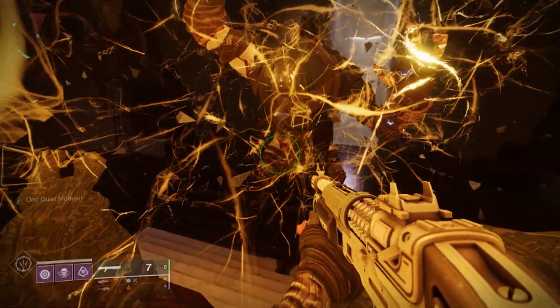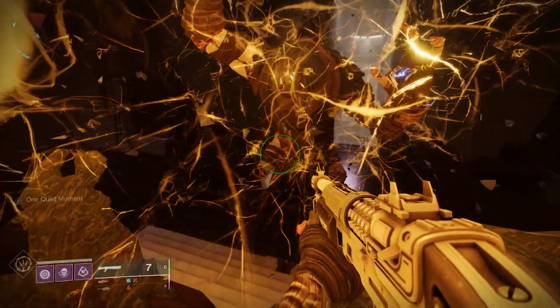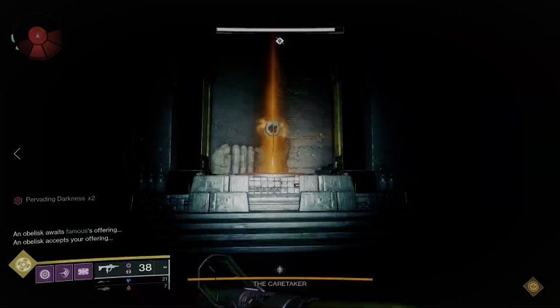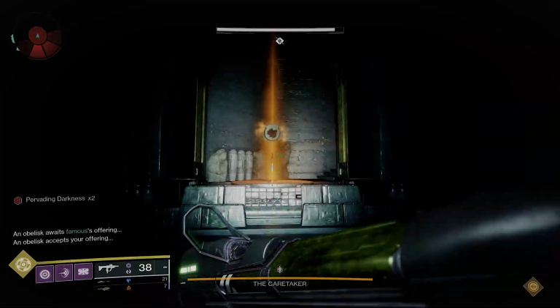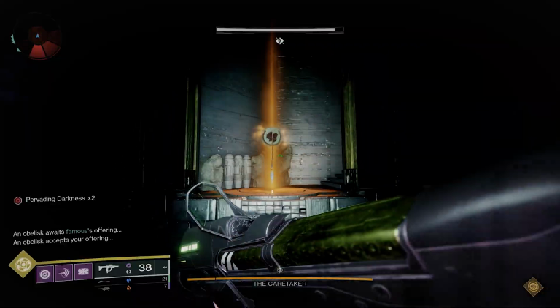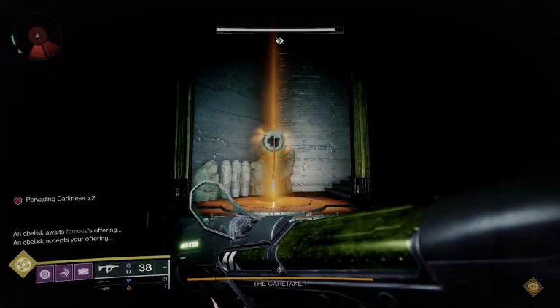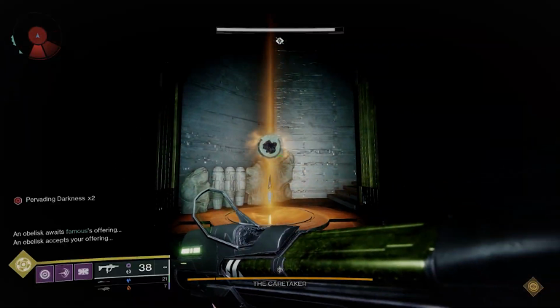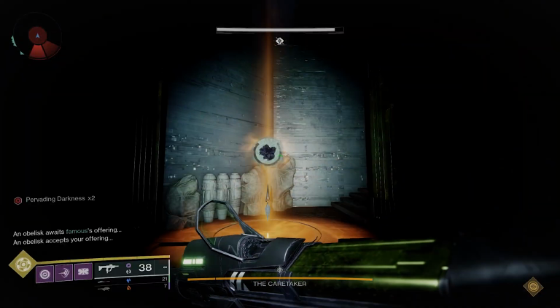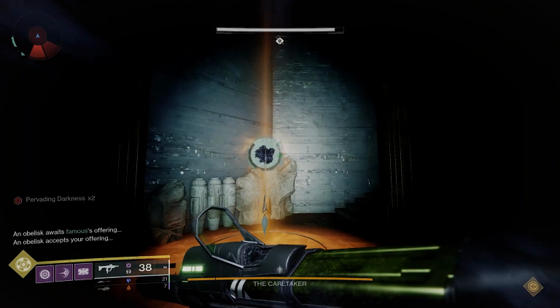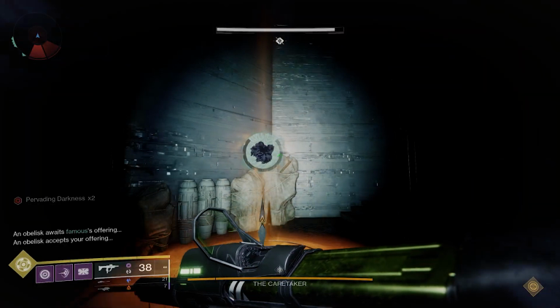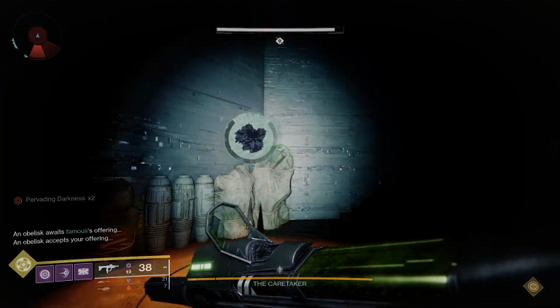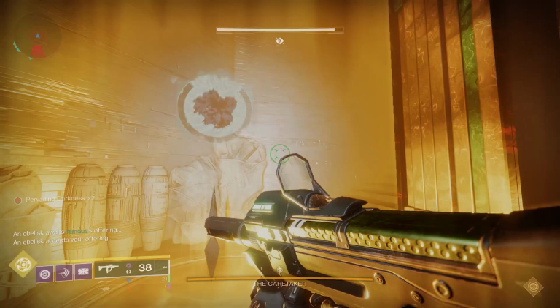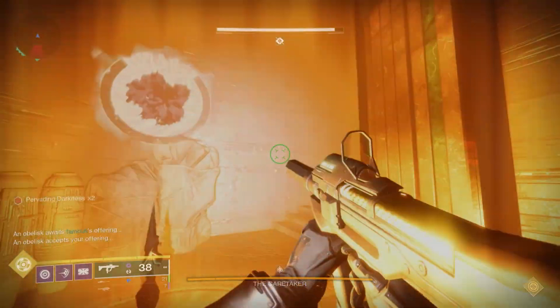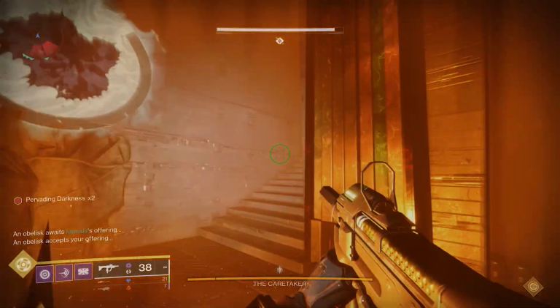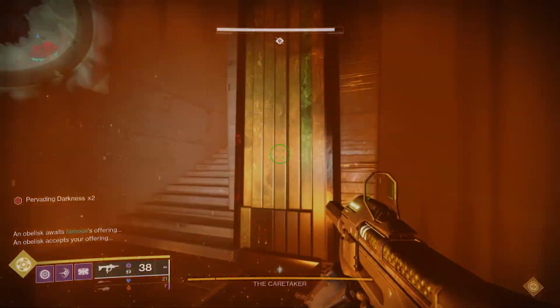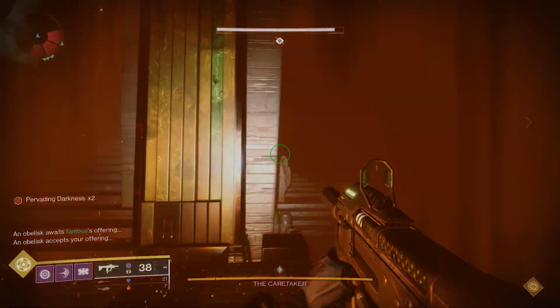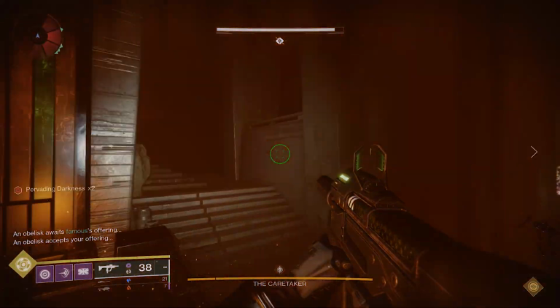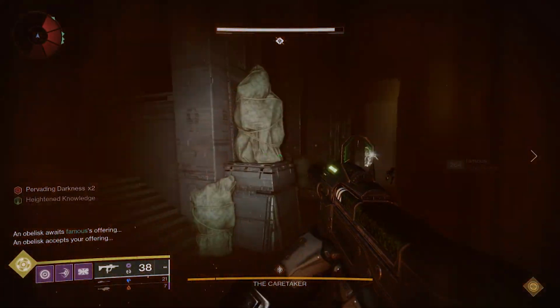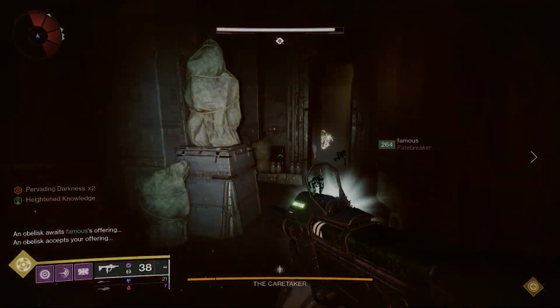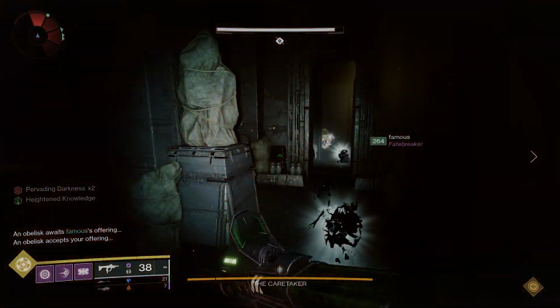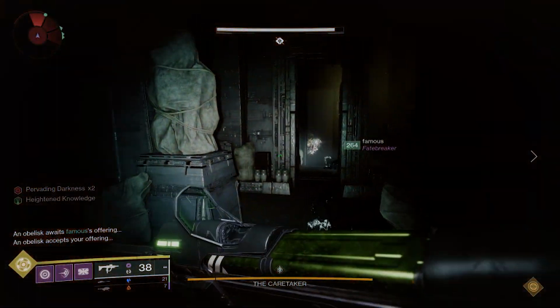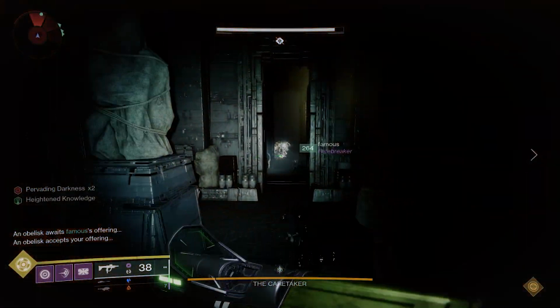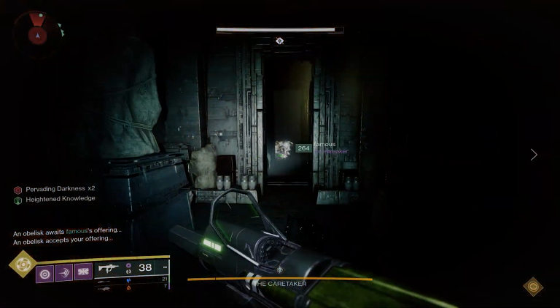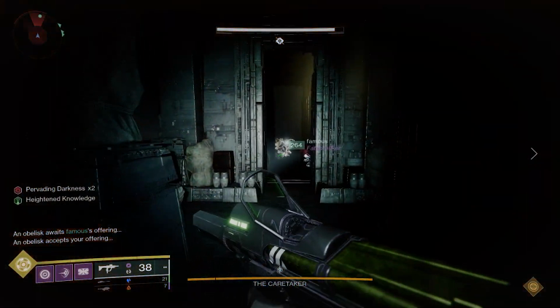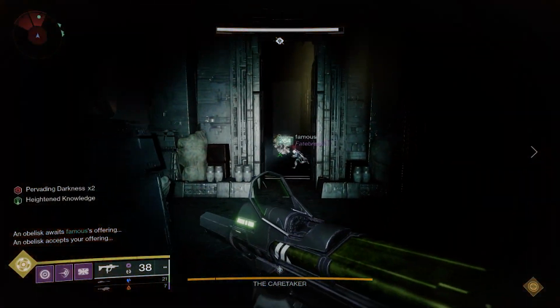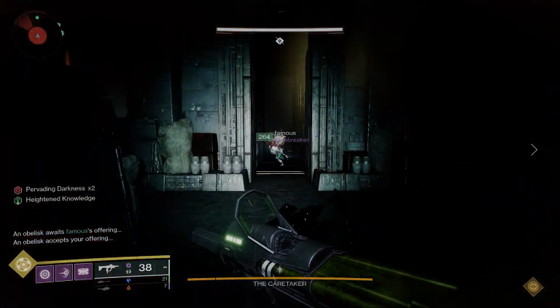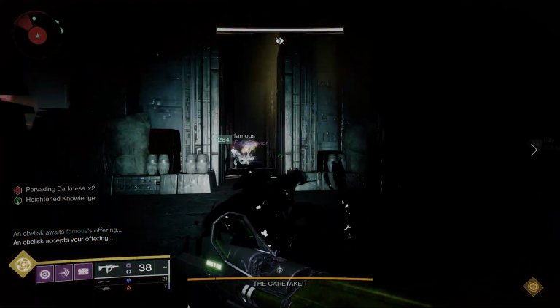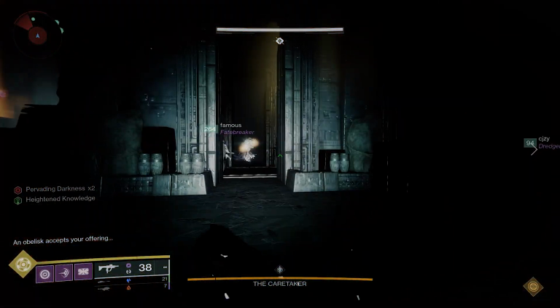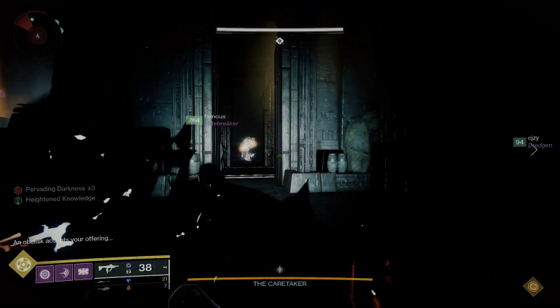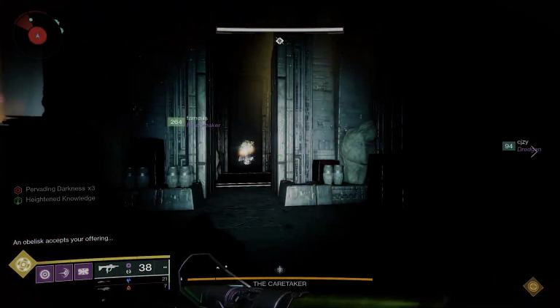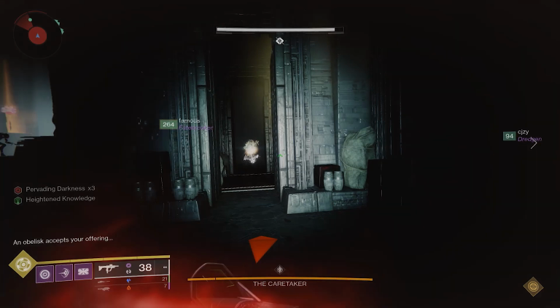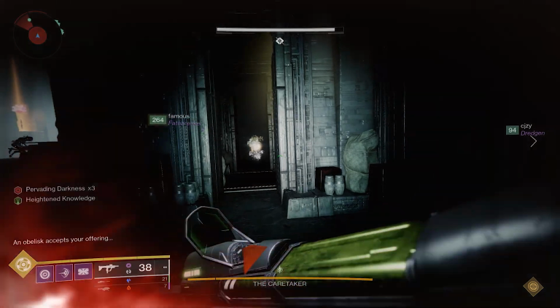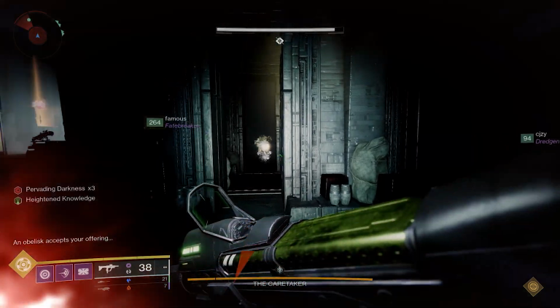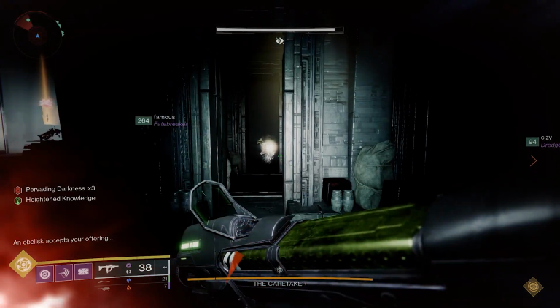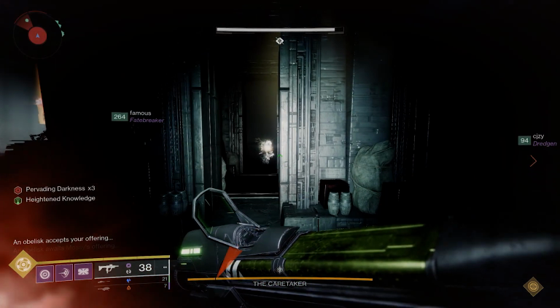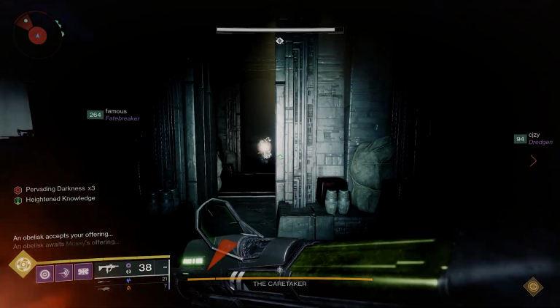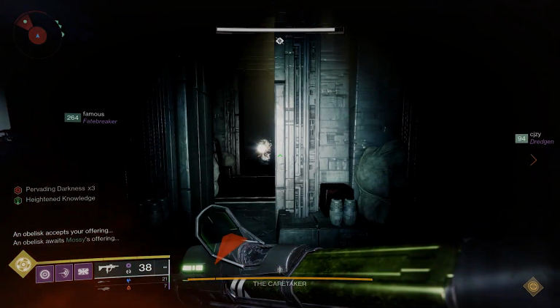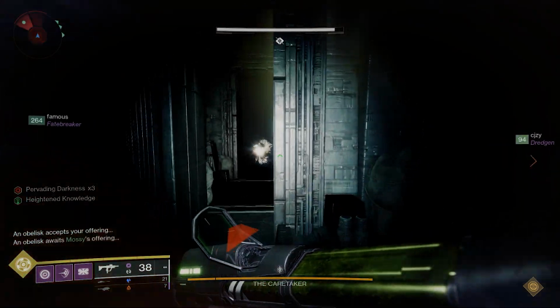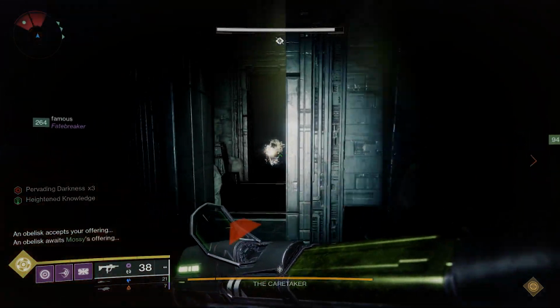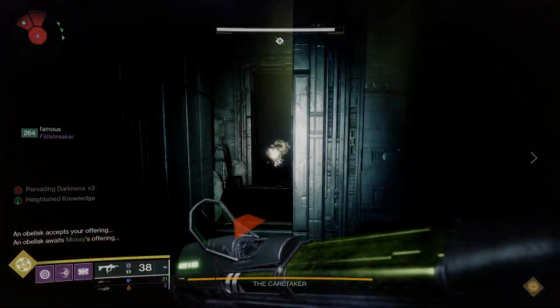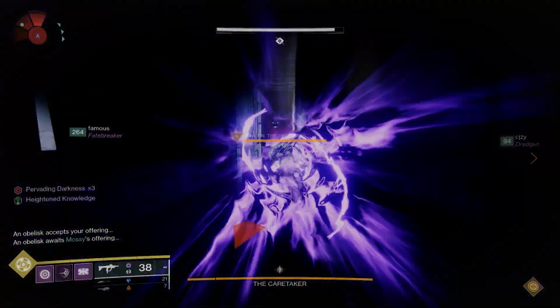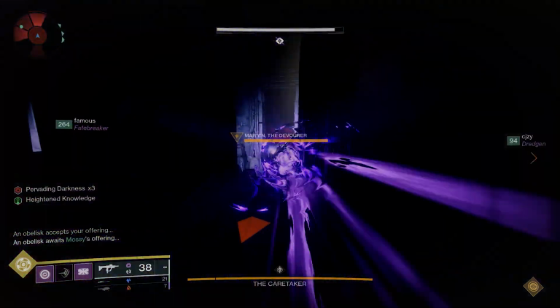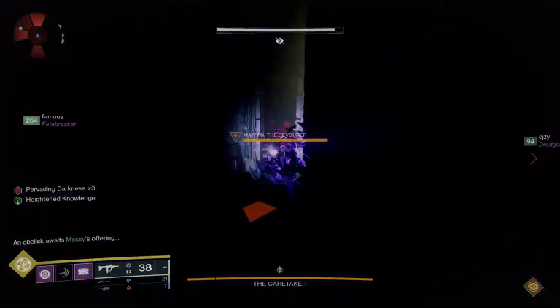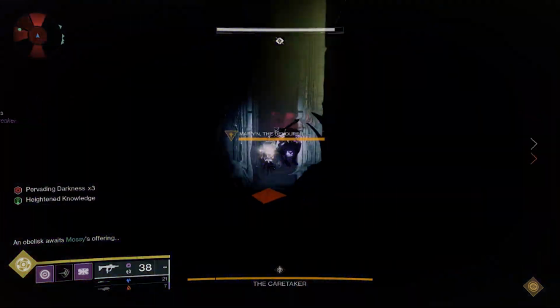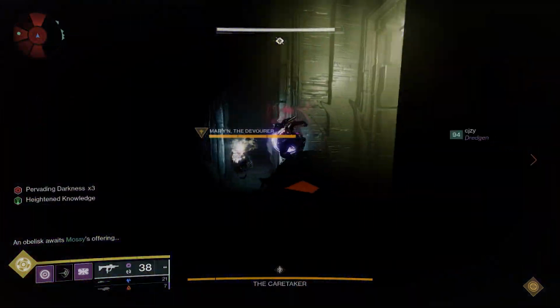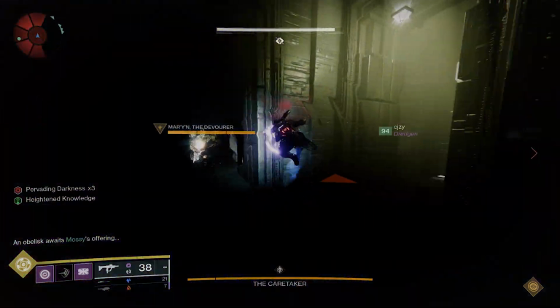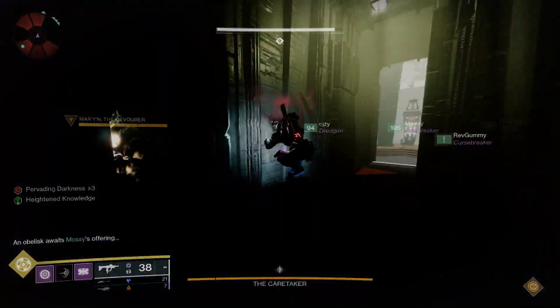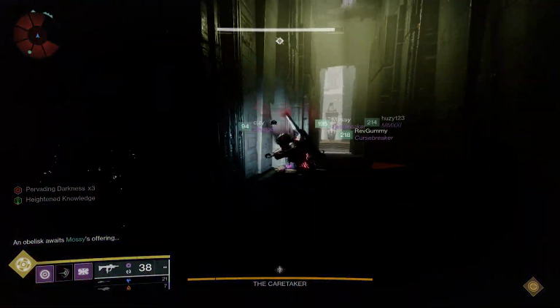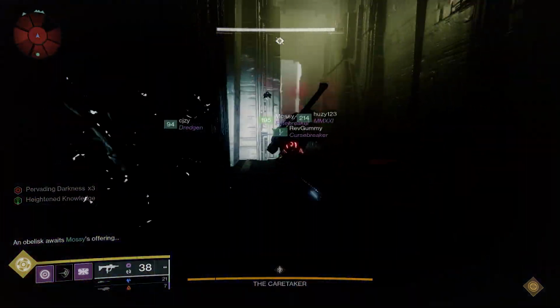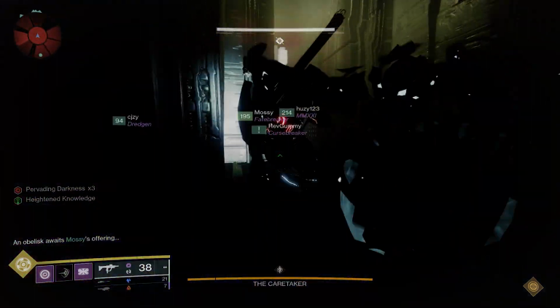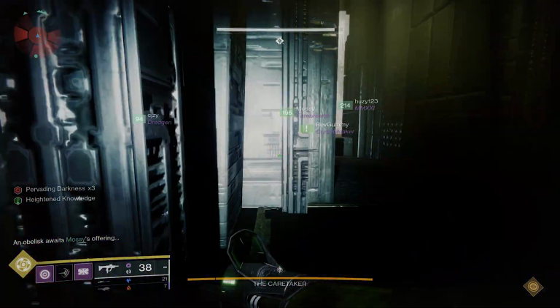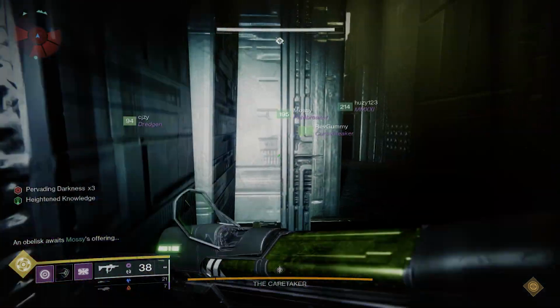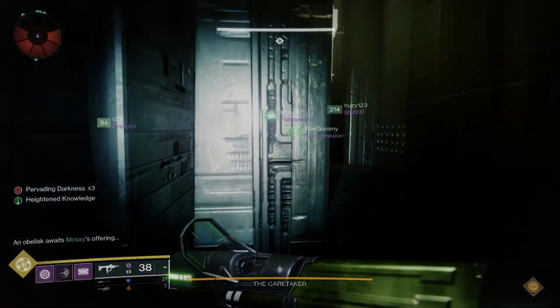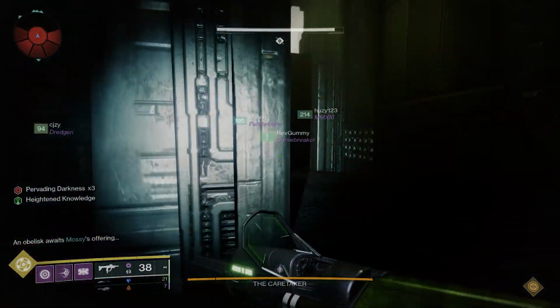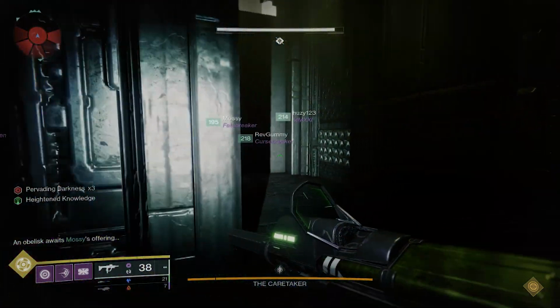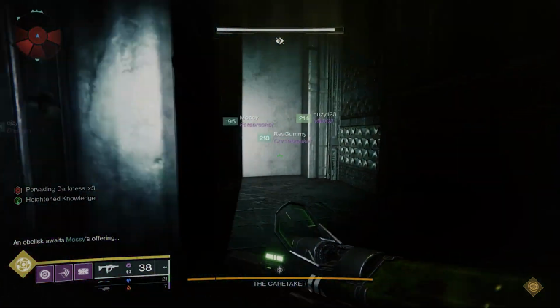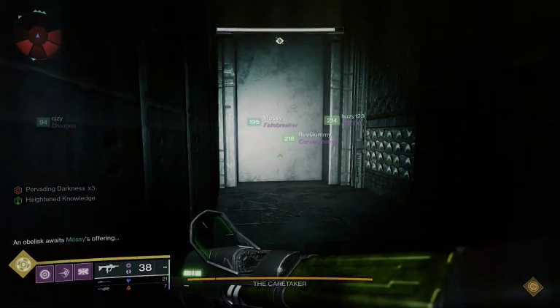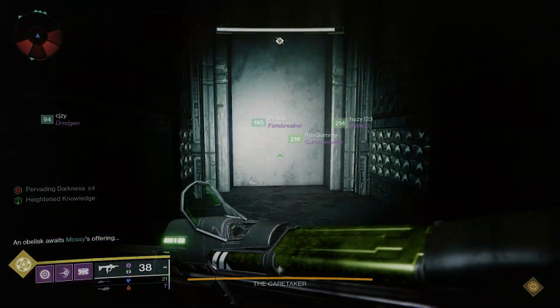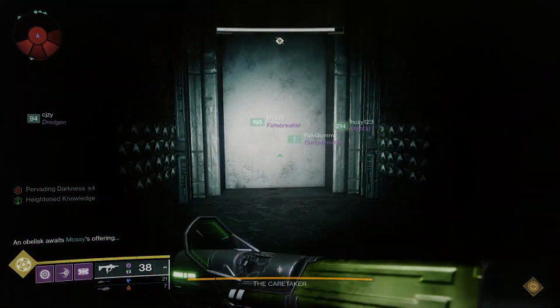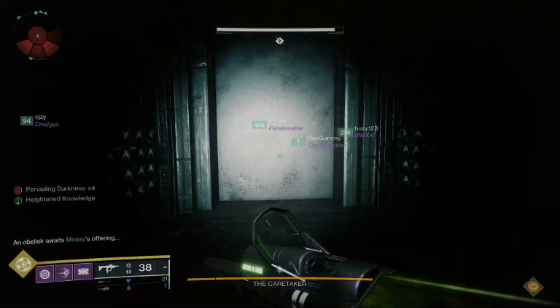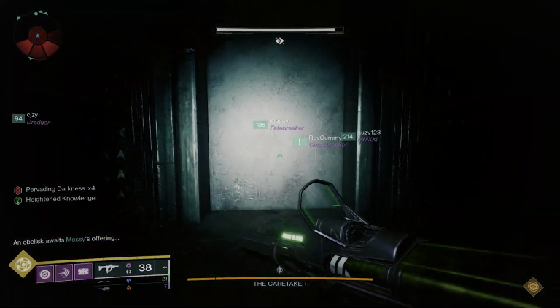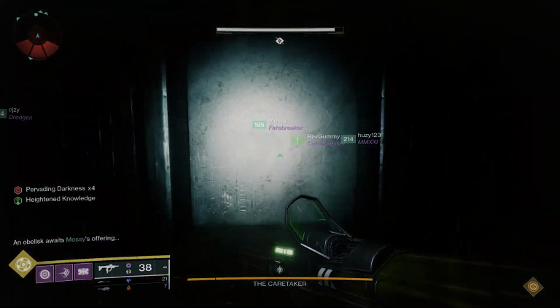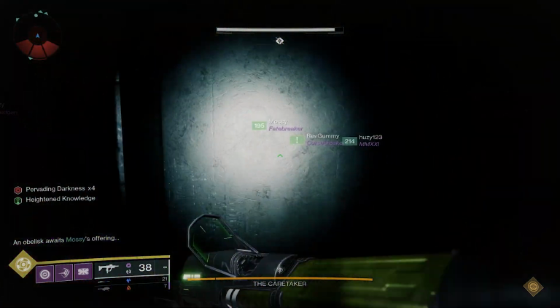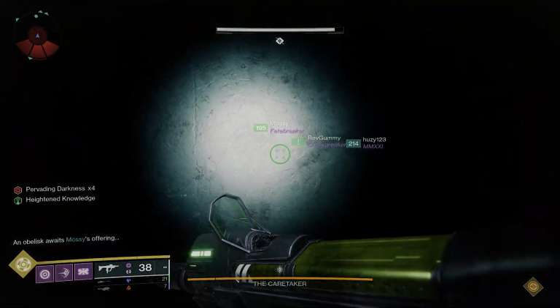The challenge is the same for Legend and Master, where the runners can only take one symbol at a time inside the rooms.